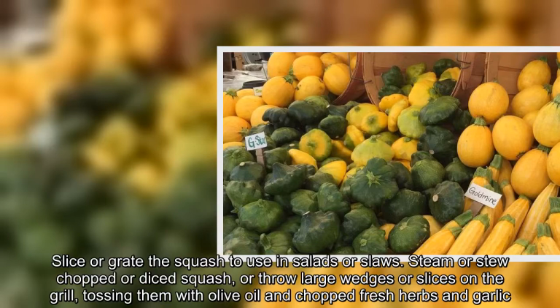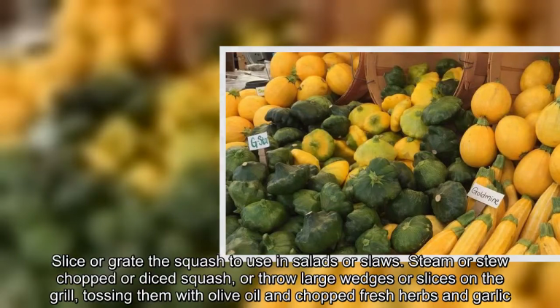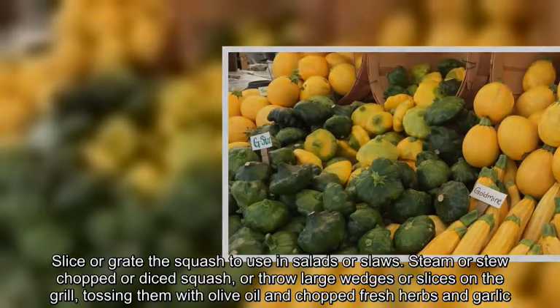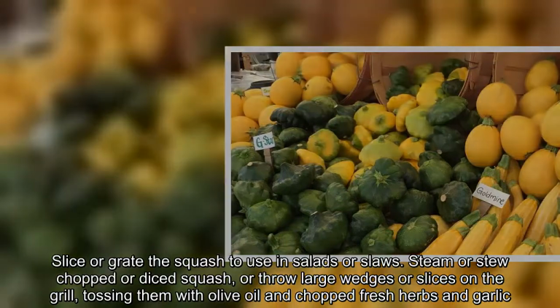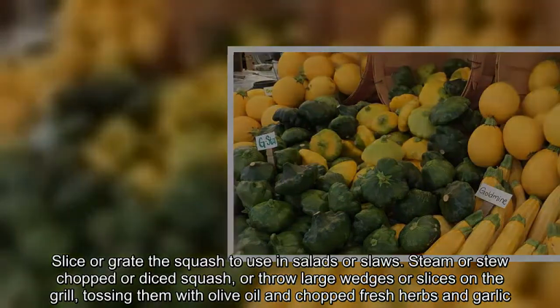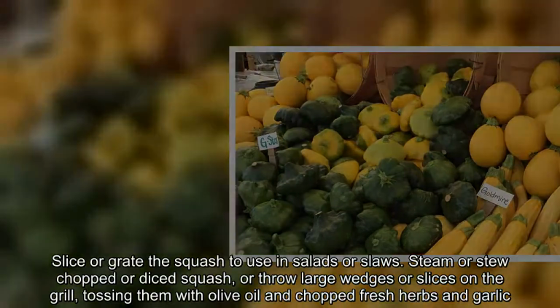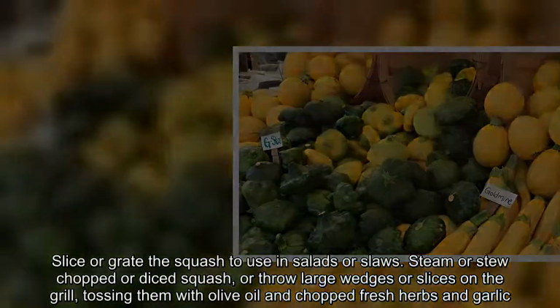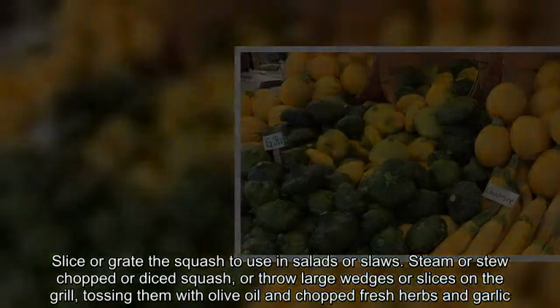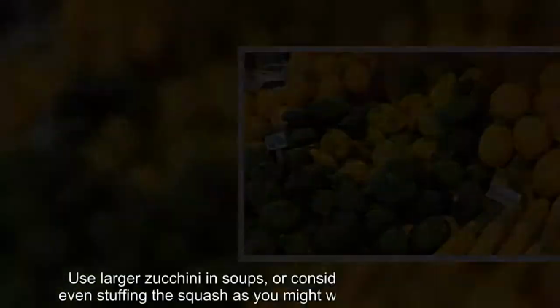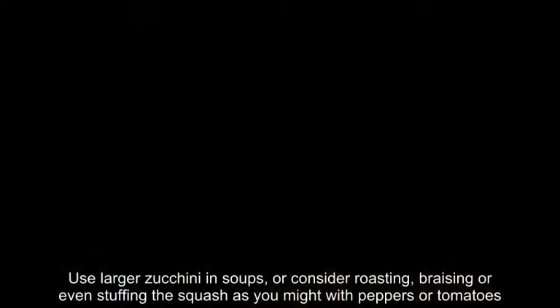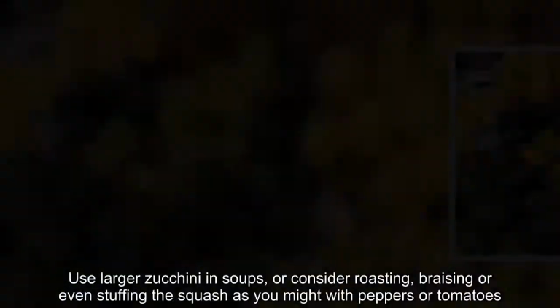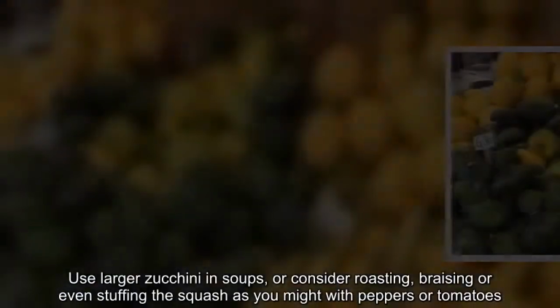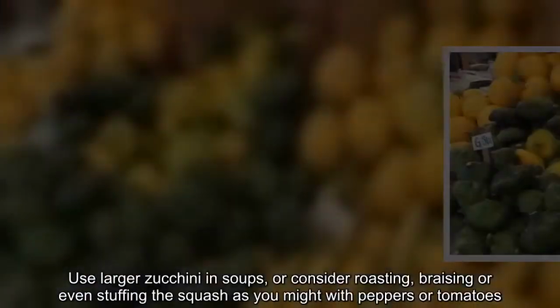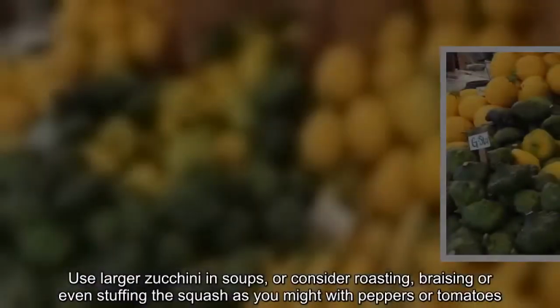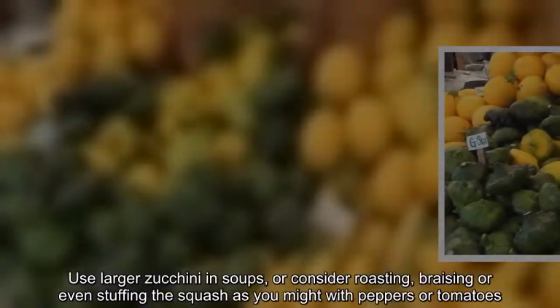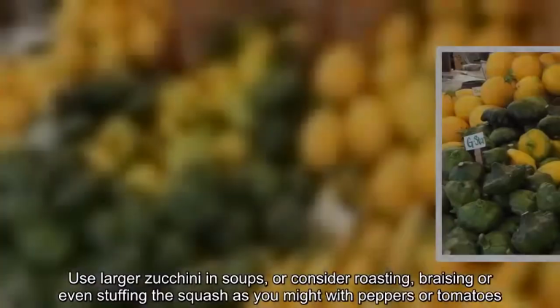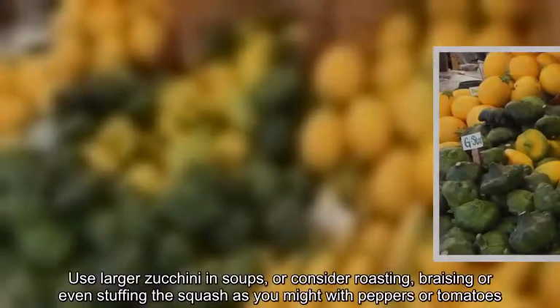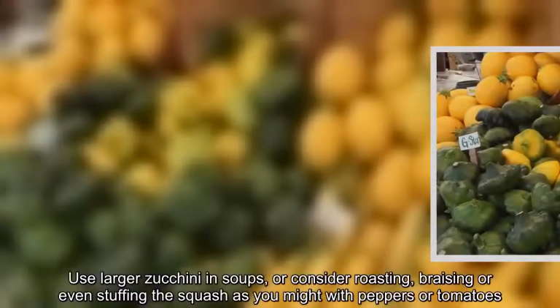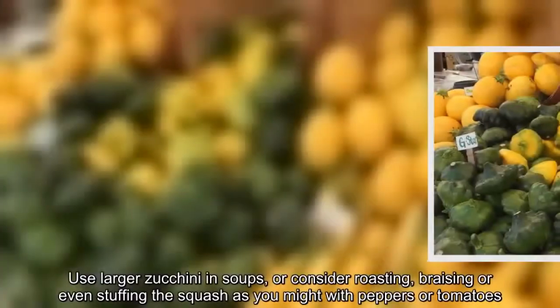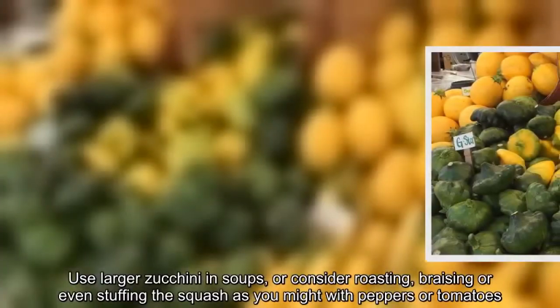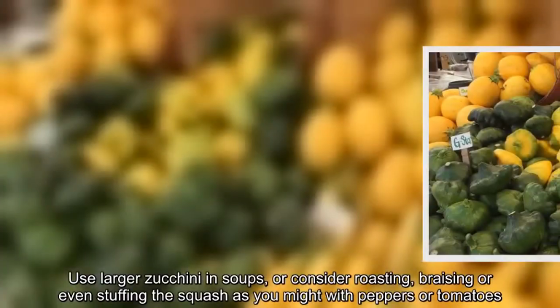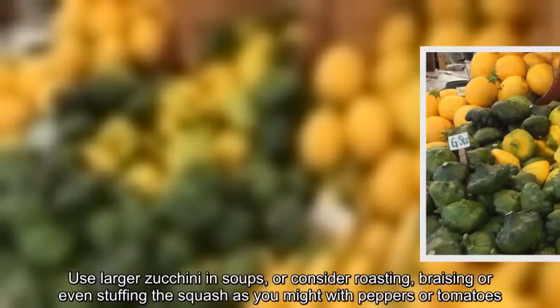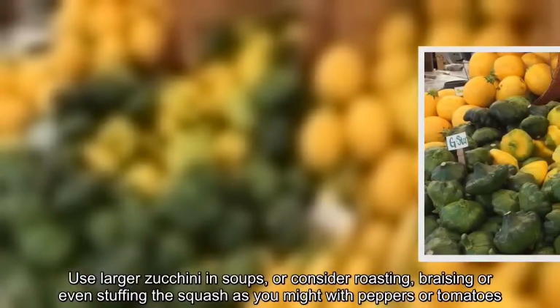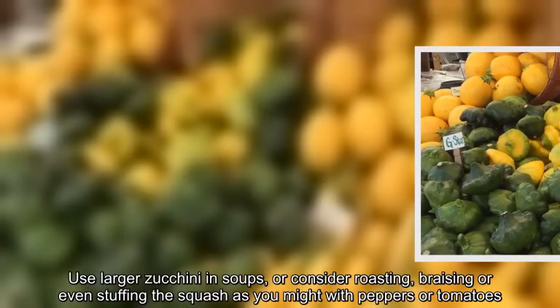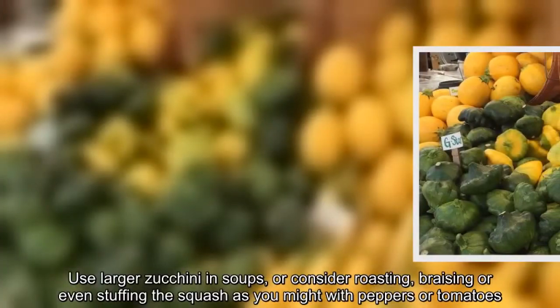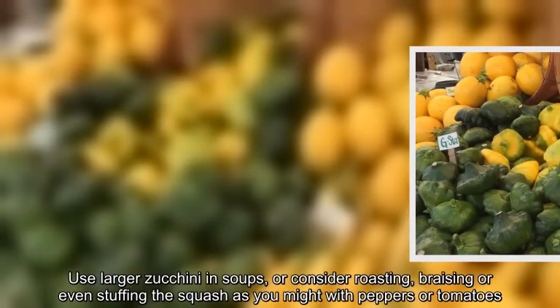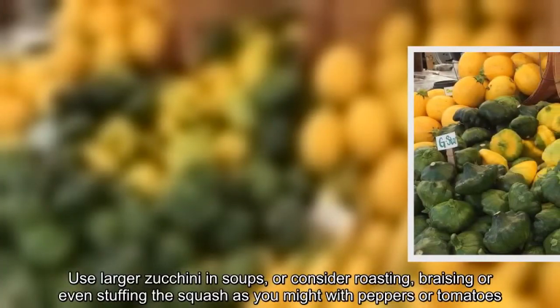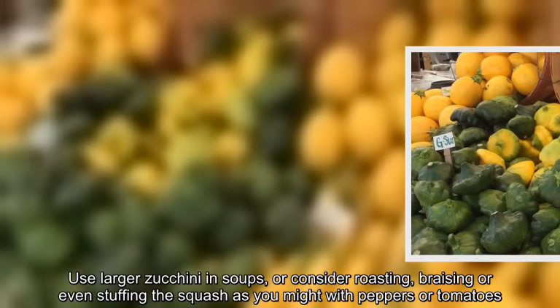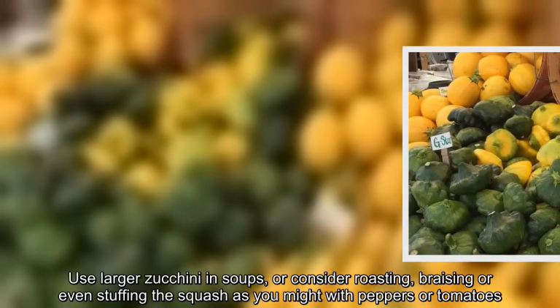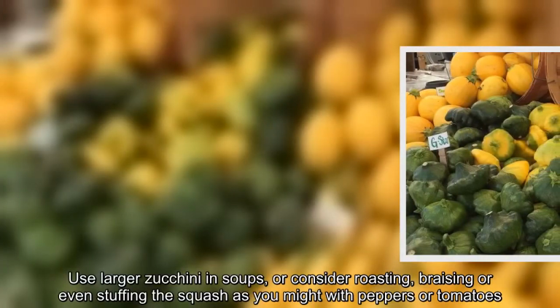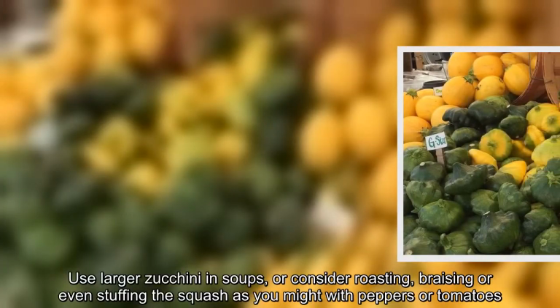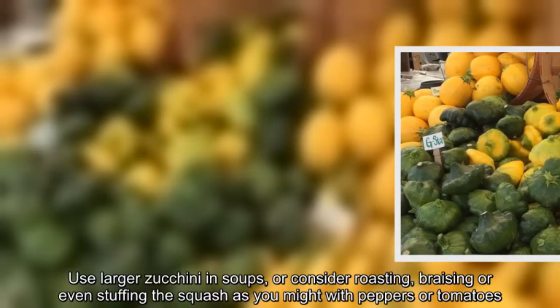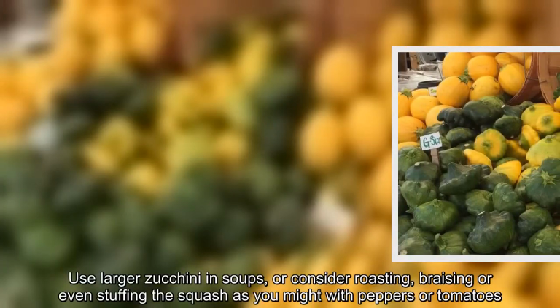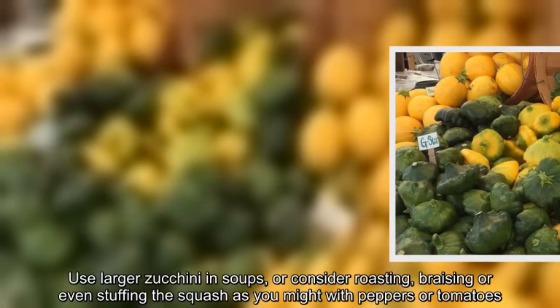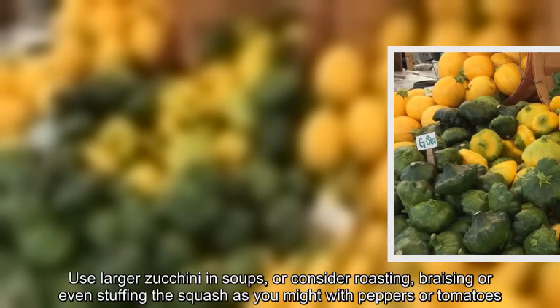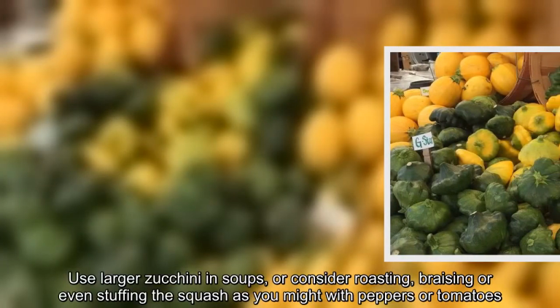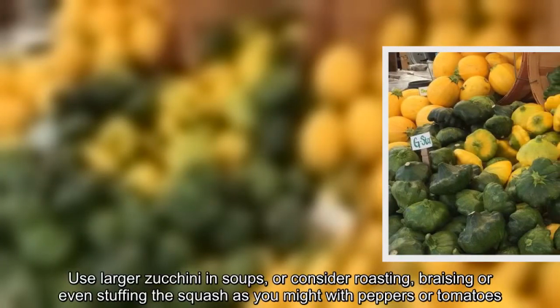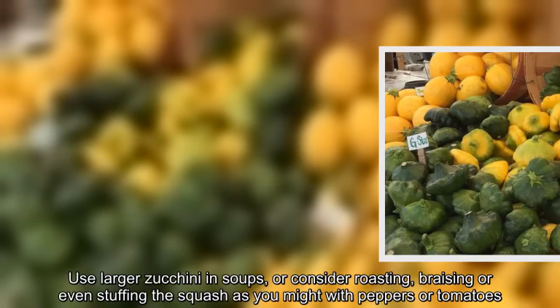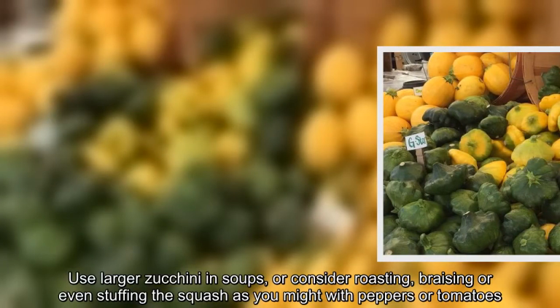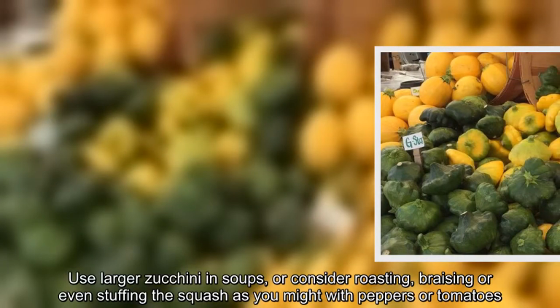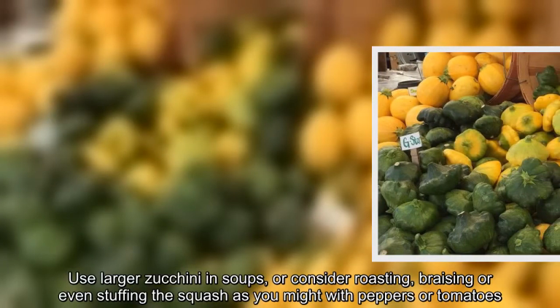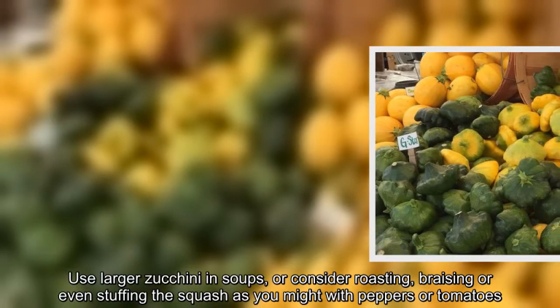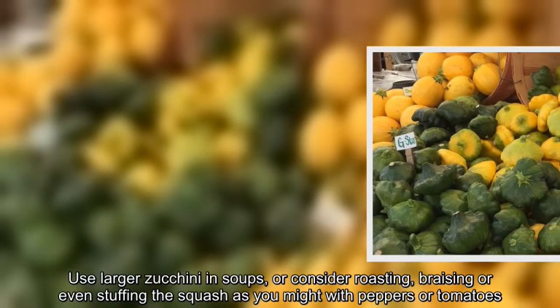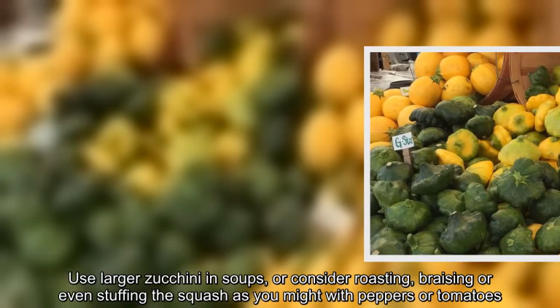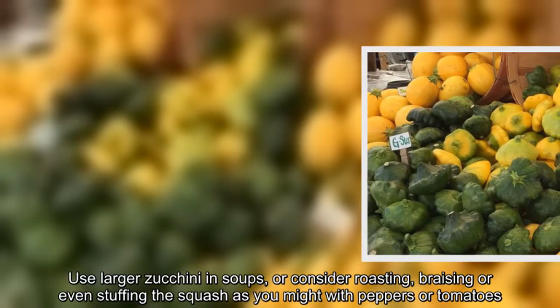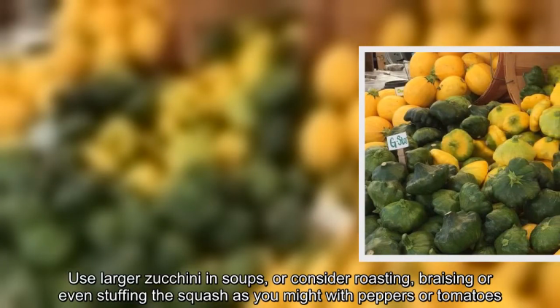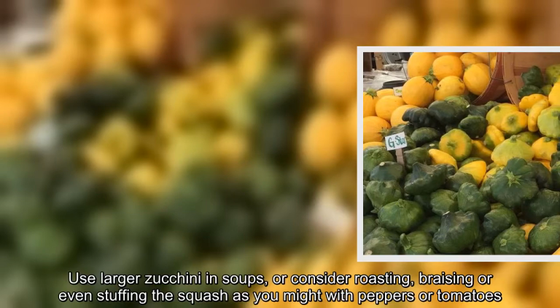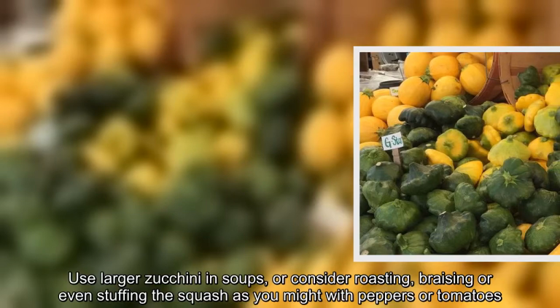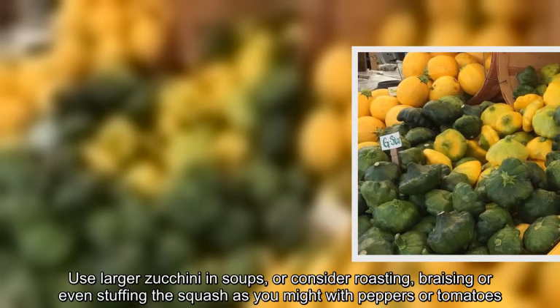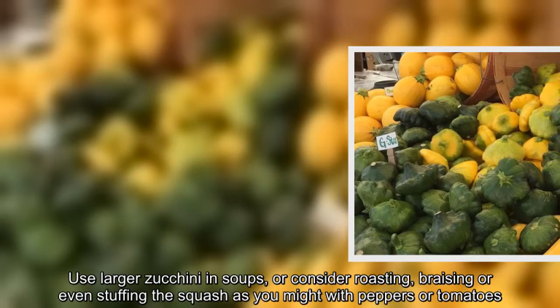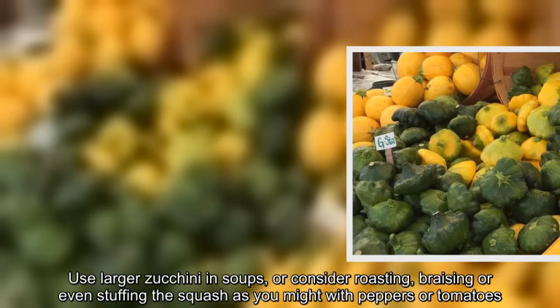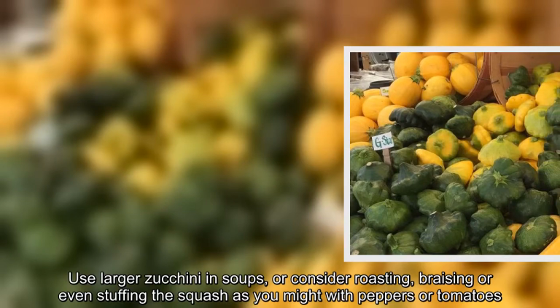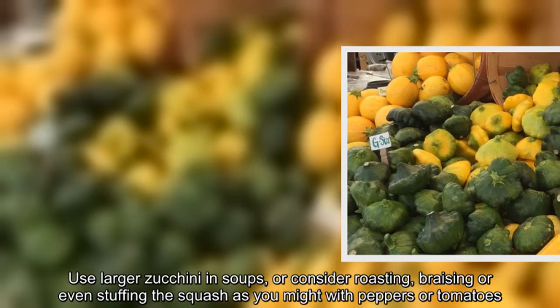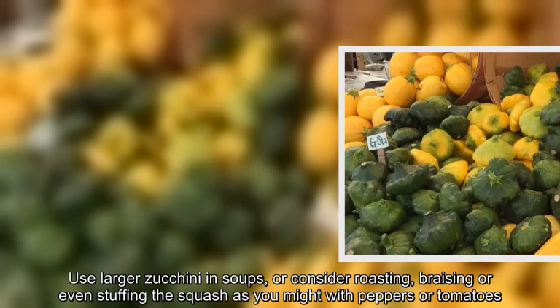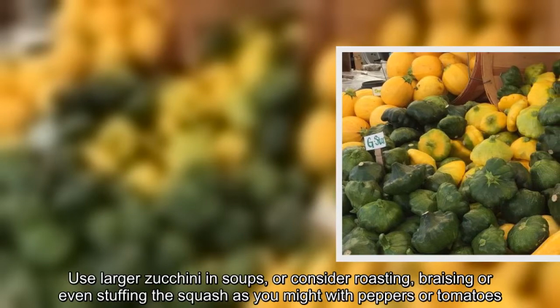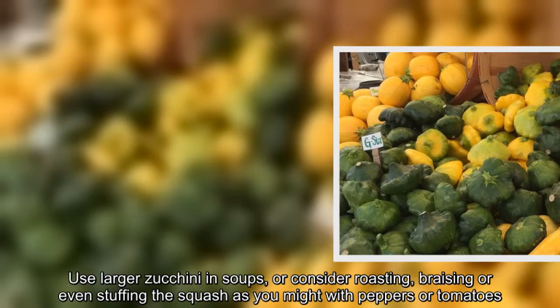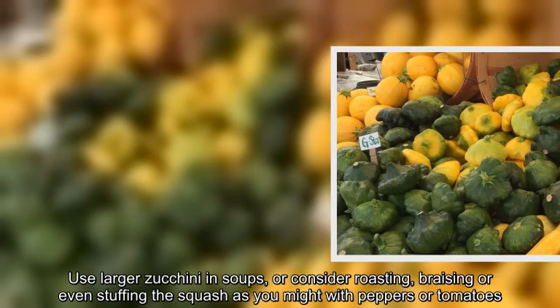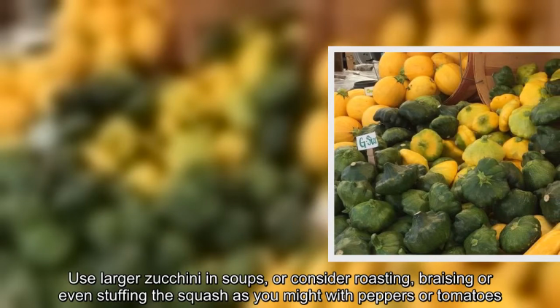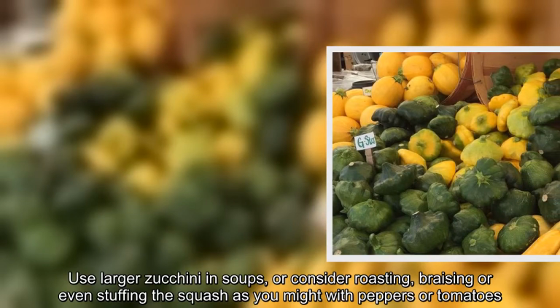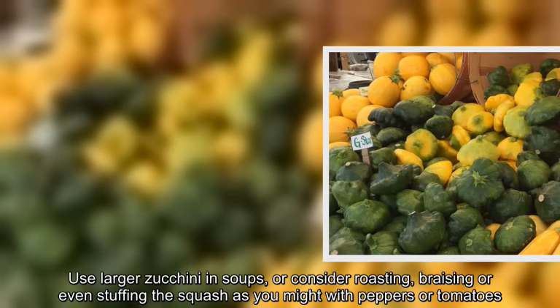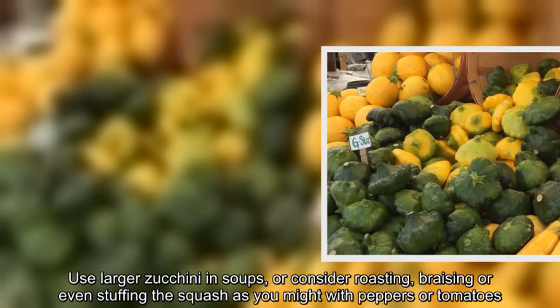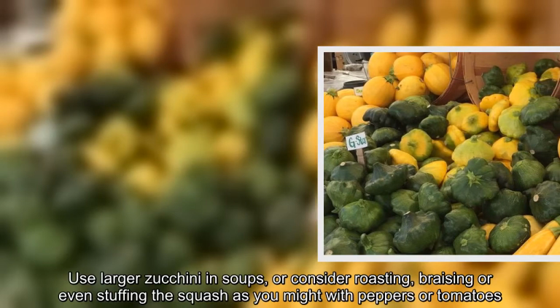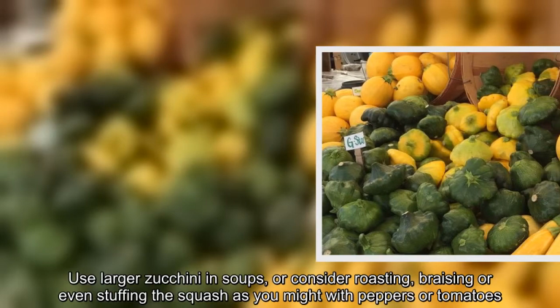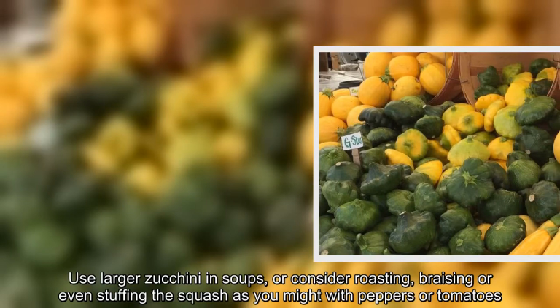Use larger zucchini in soups, or consider roasting, braising, or even stuffing the squash as you might with peppers or tomatoes.